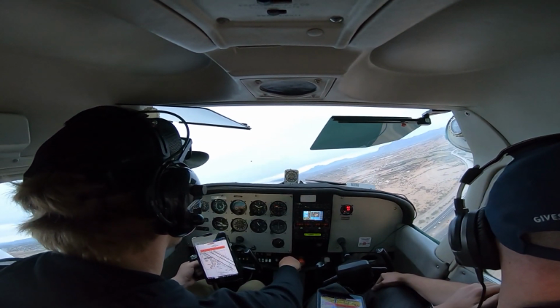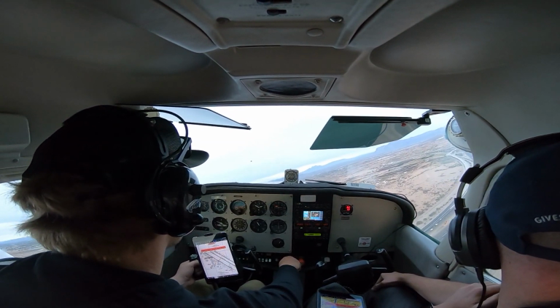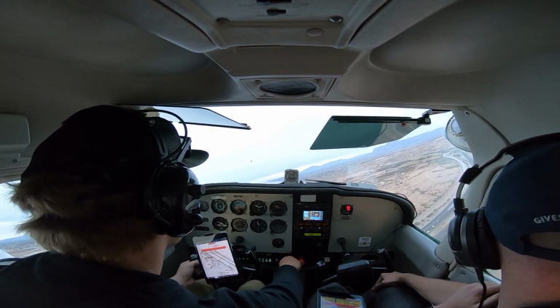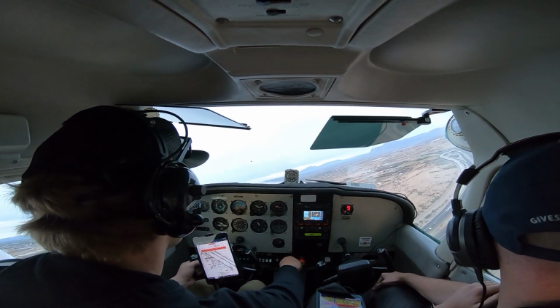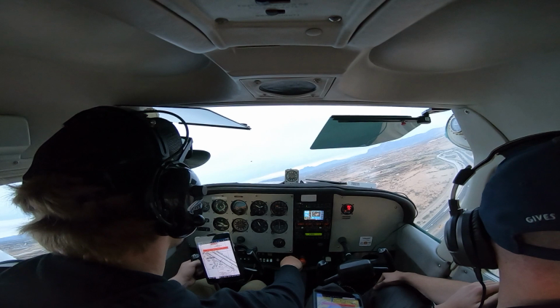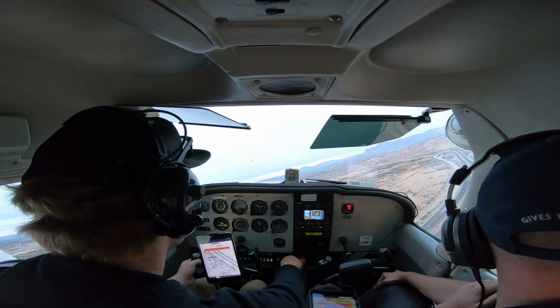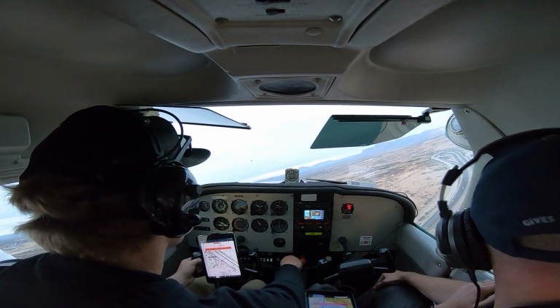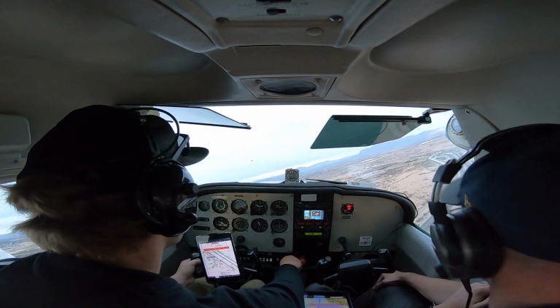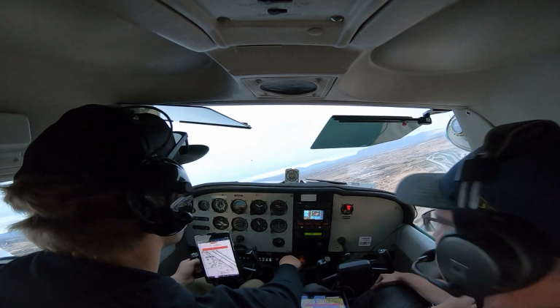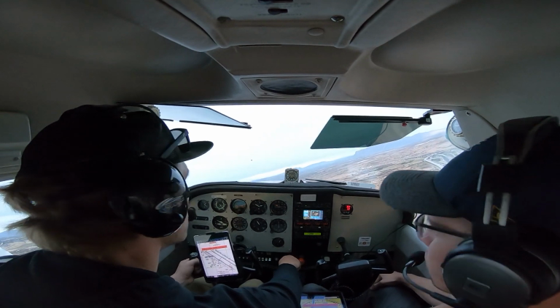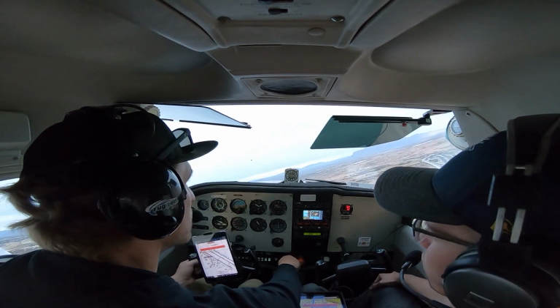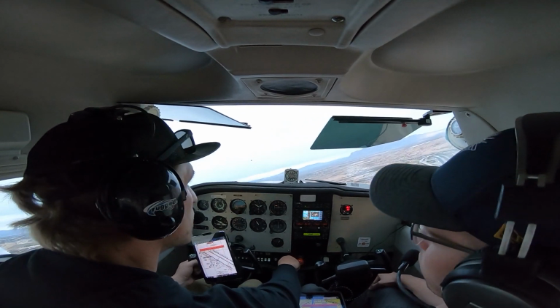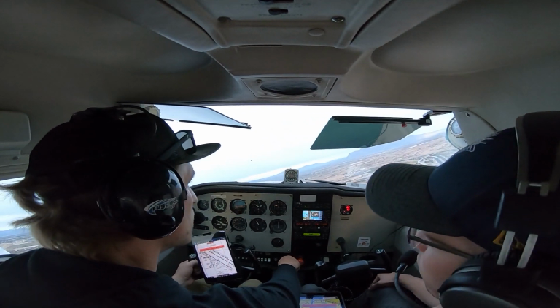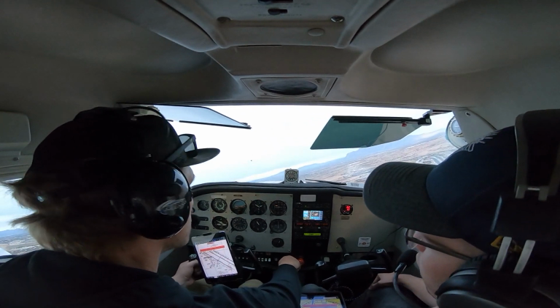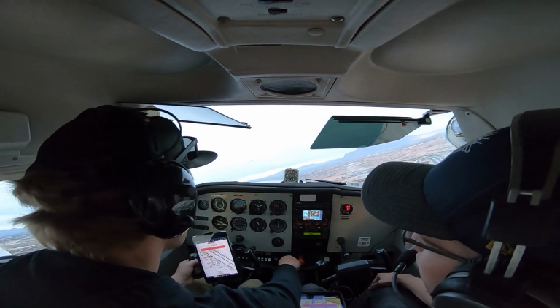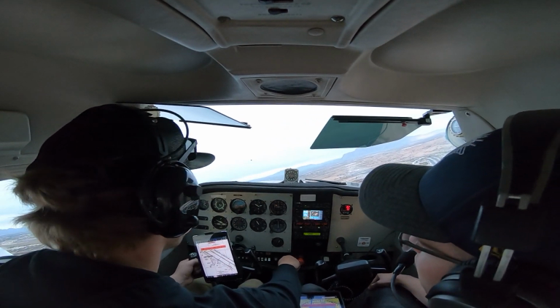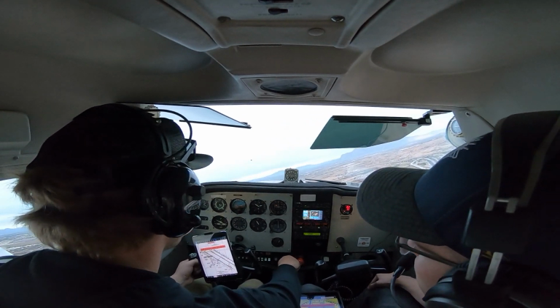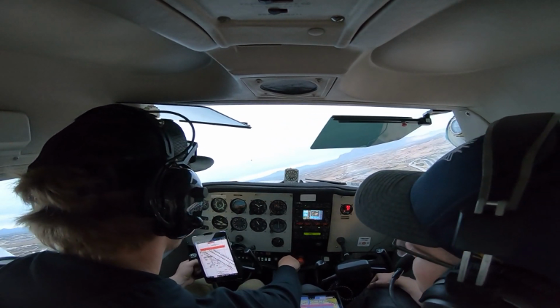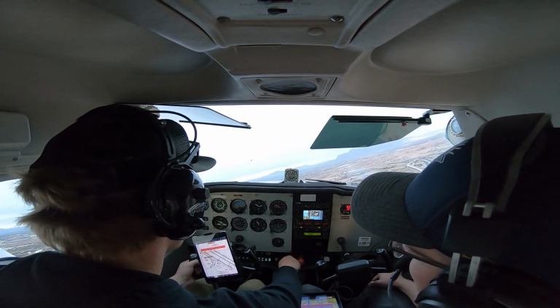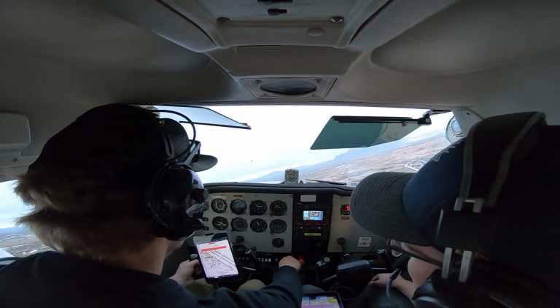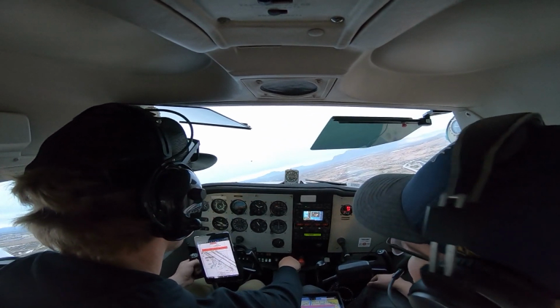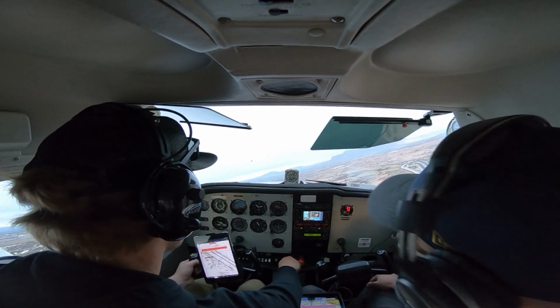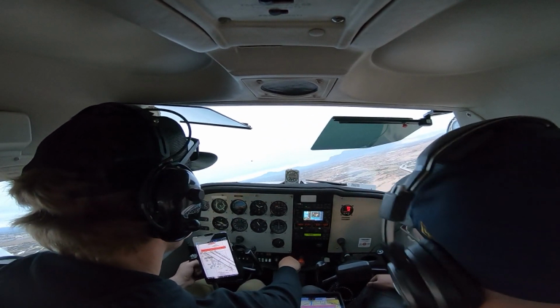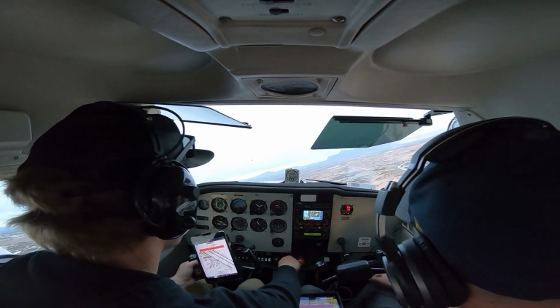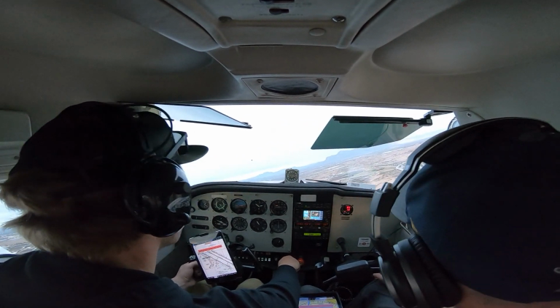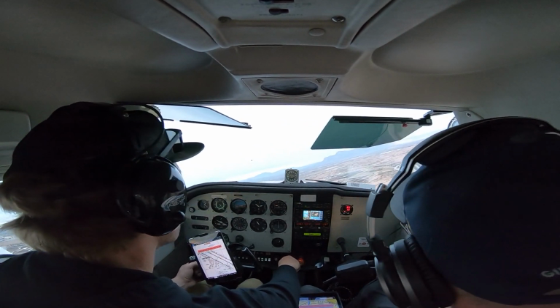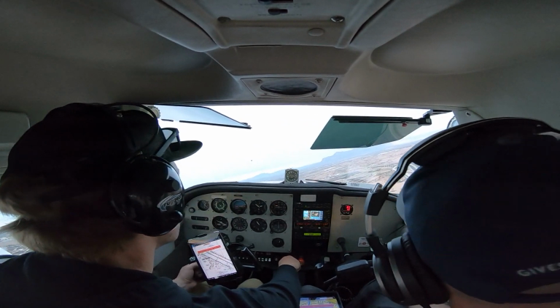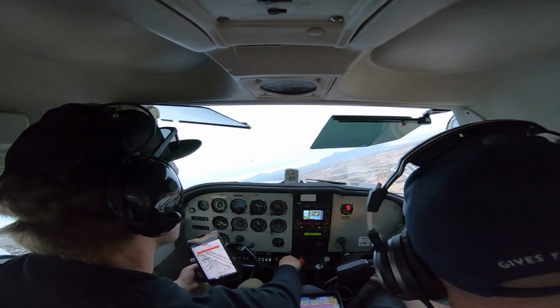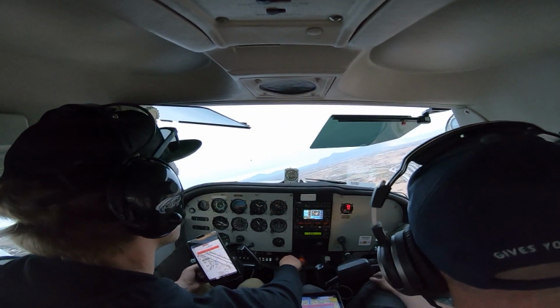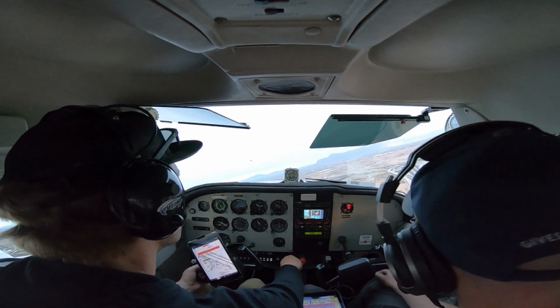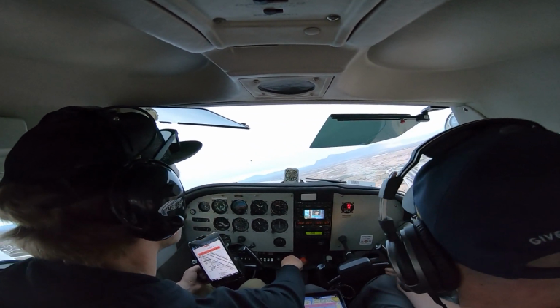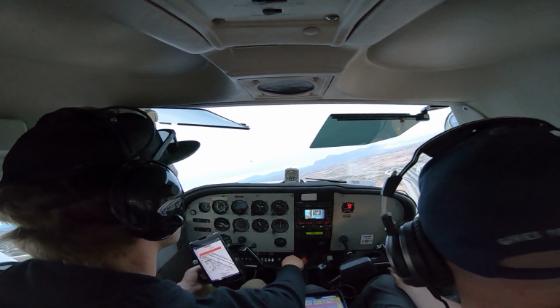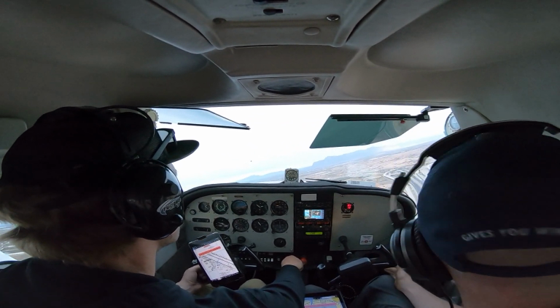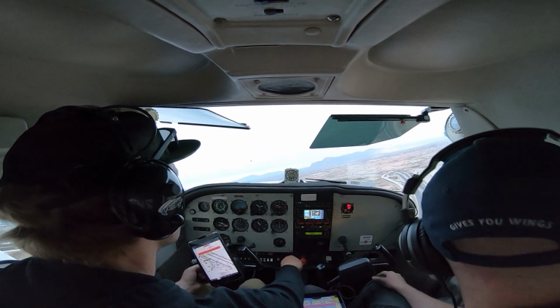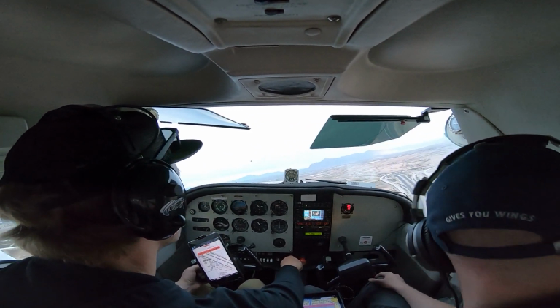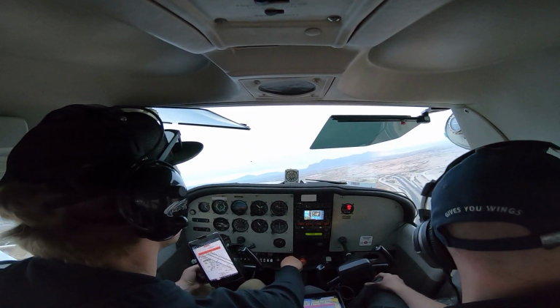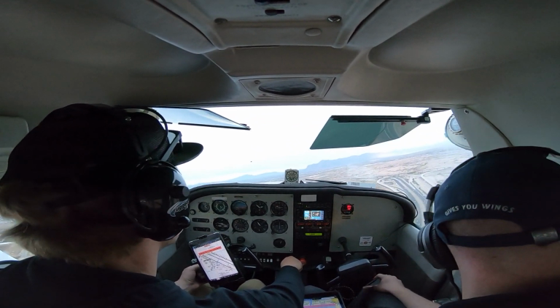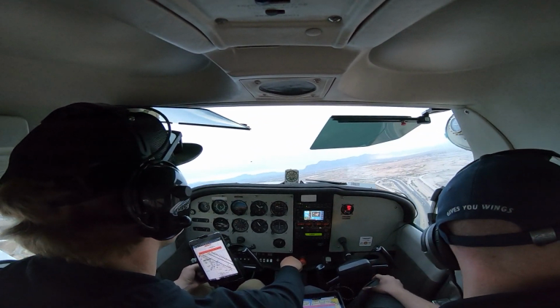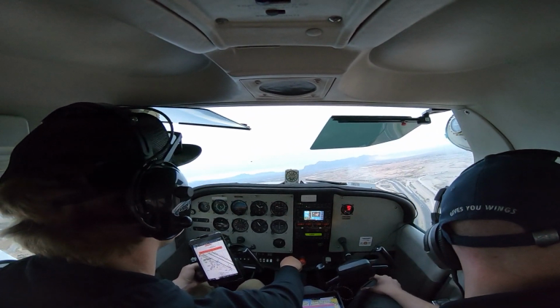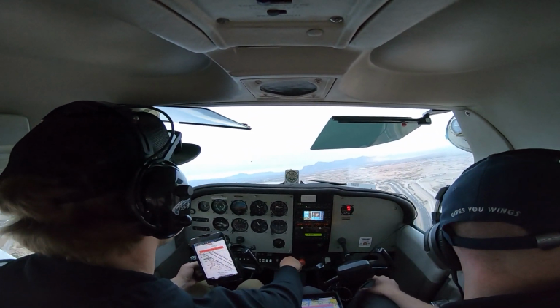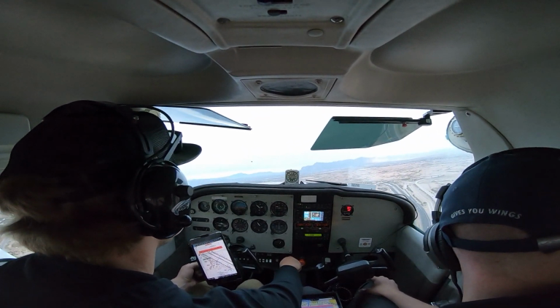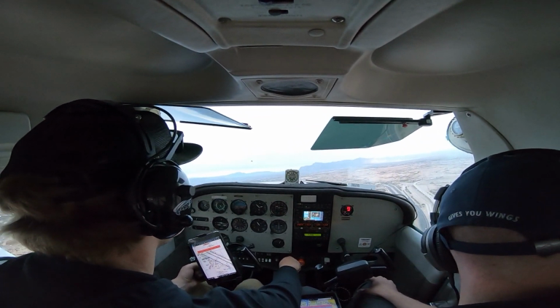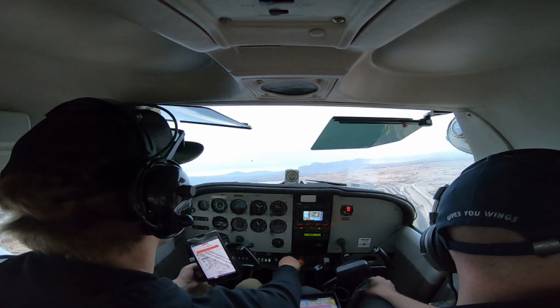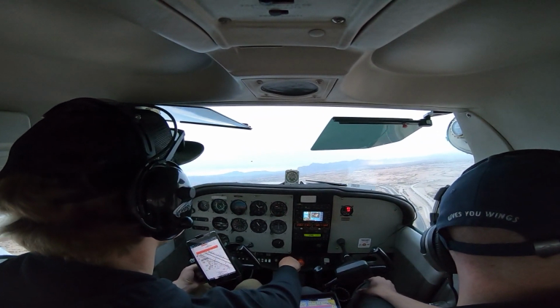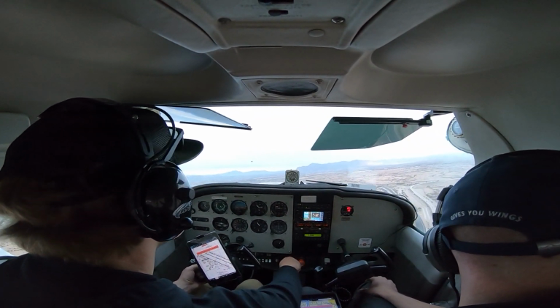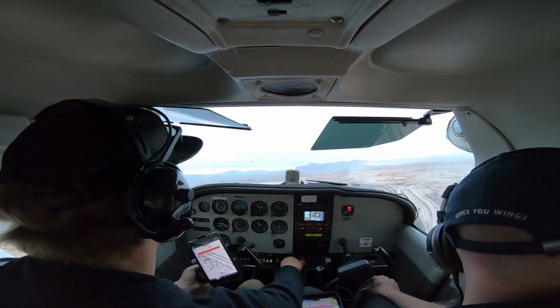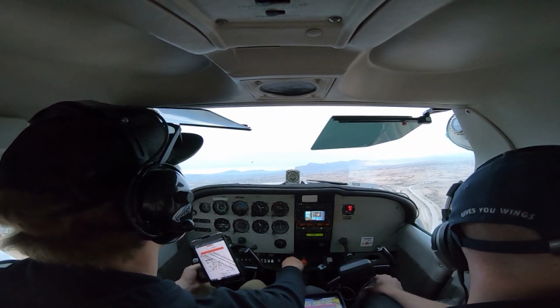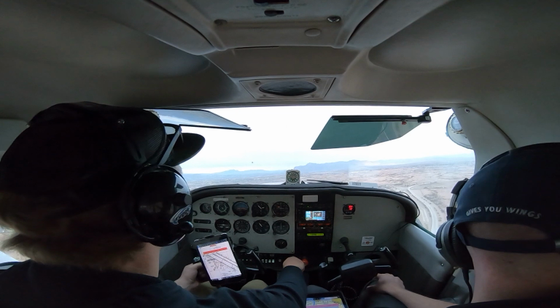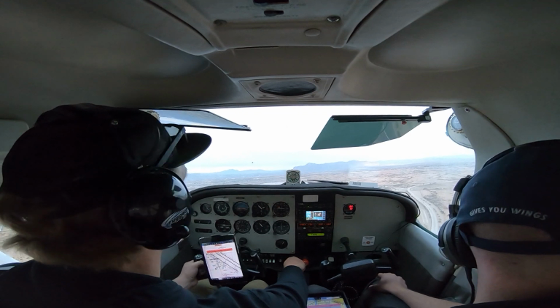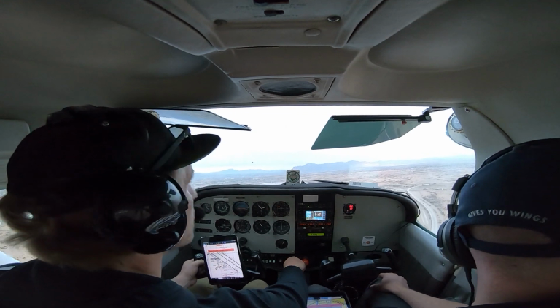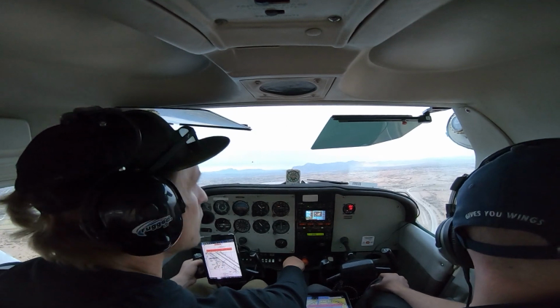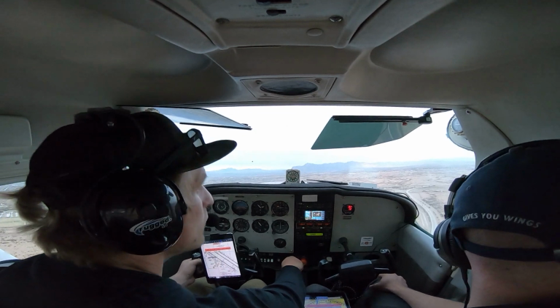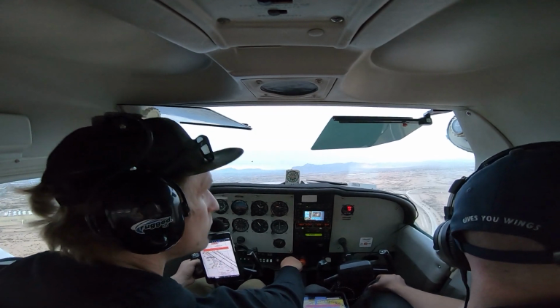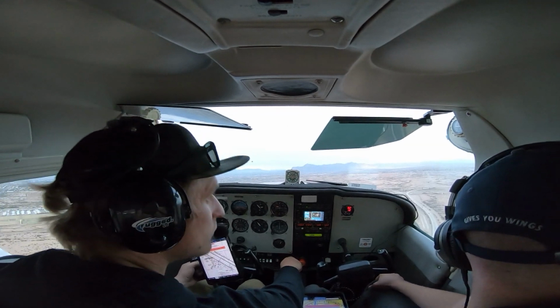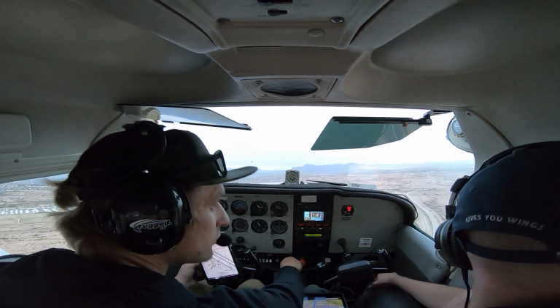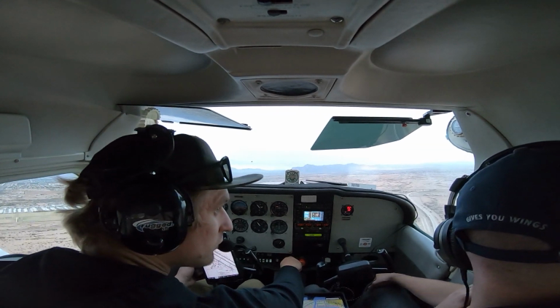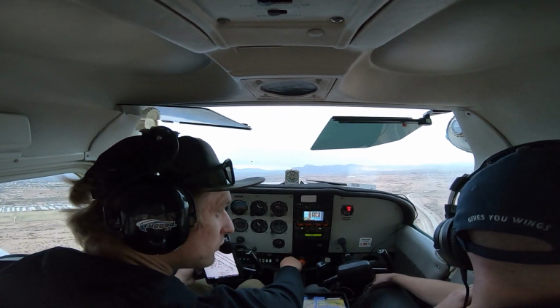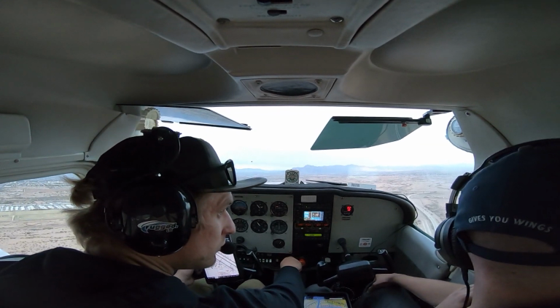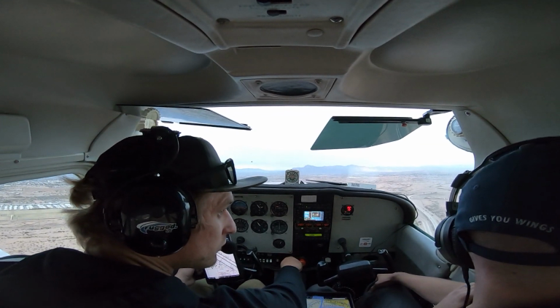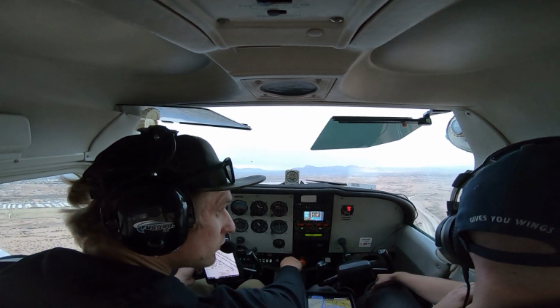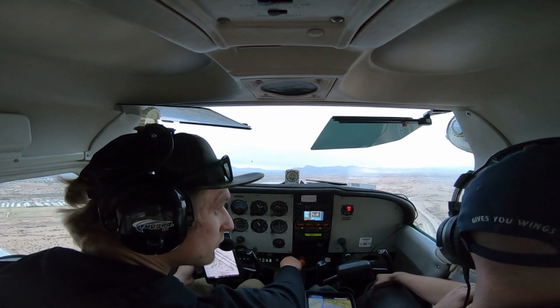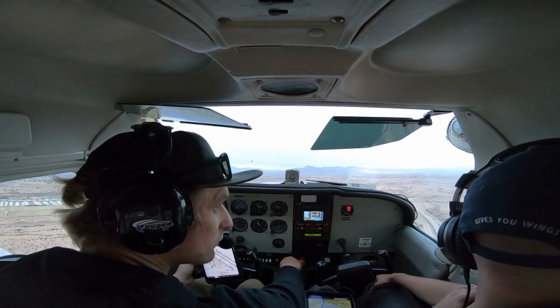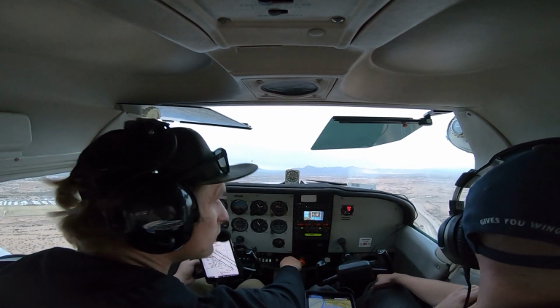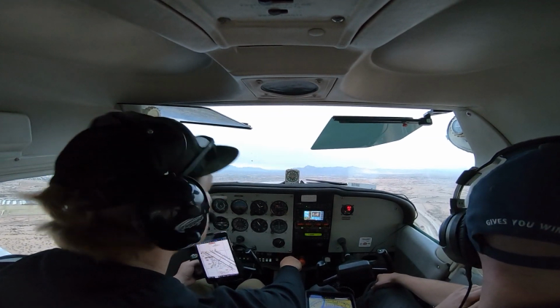24 Zulu Delta, Gateway Tower, you out there? There's 30, 90 degrees. AstraJet, 24 Zulu Delta, Gateway Tower, ident, say request.